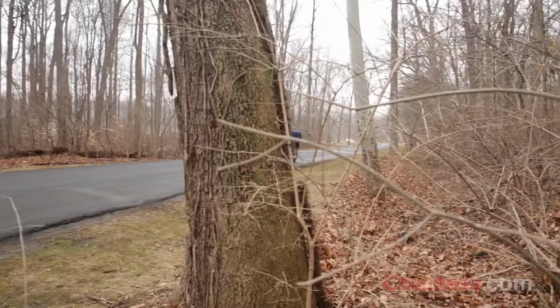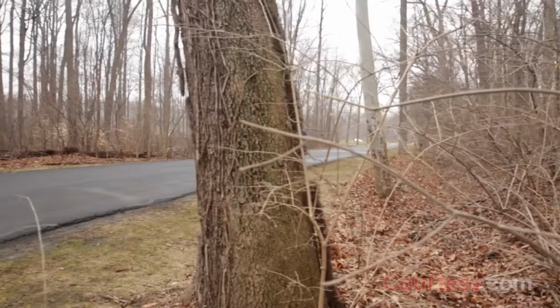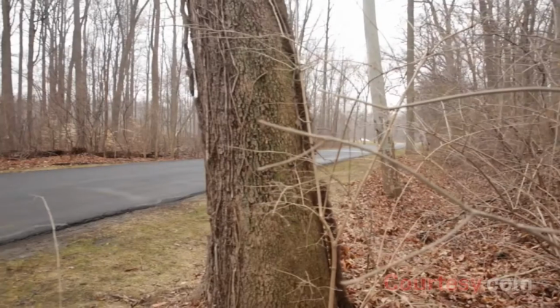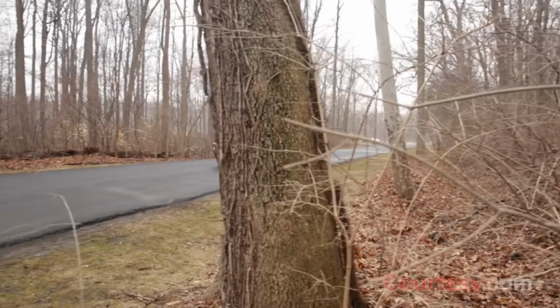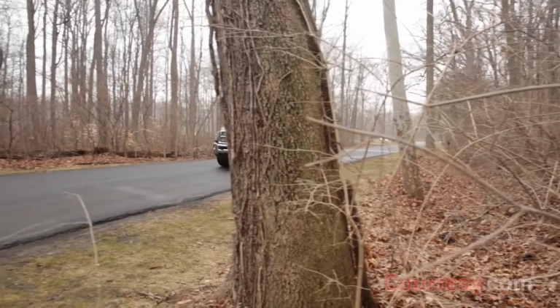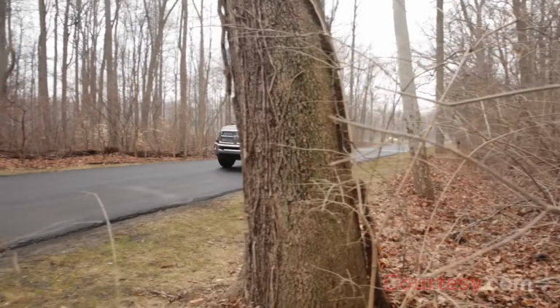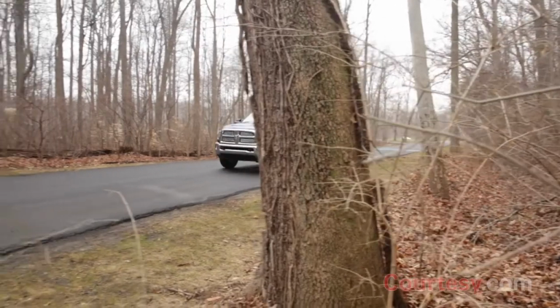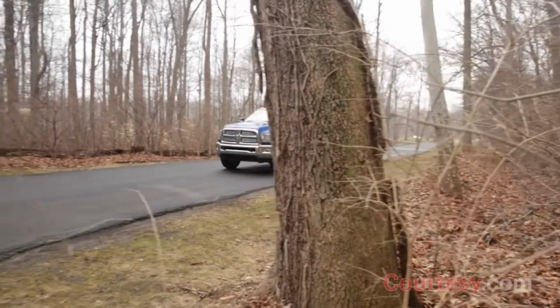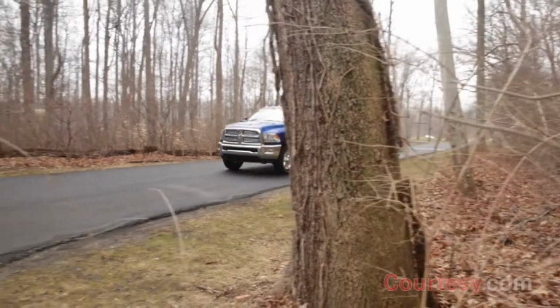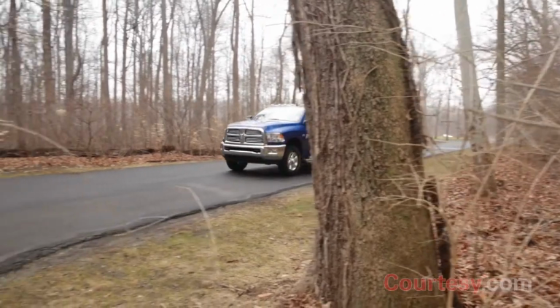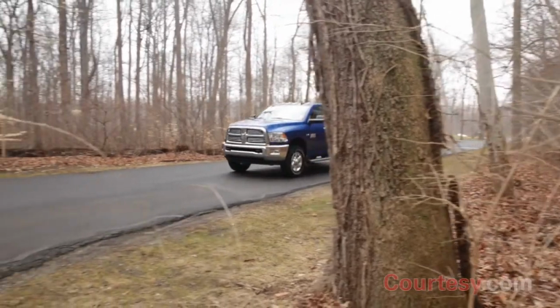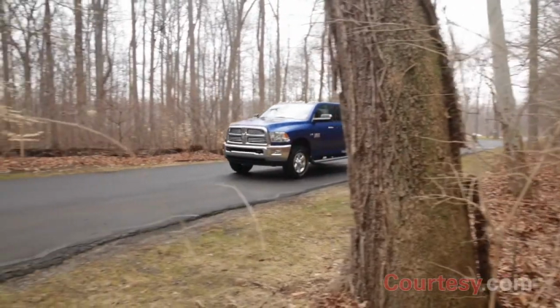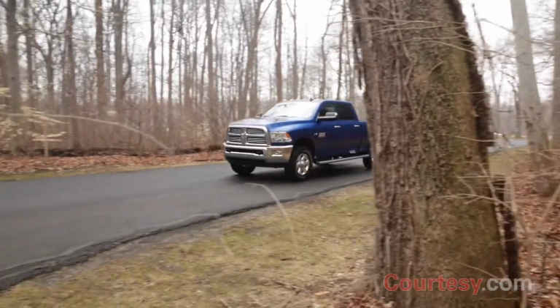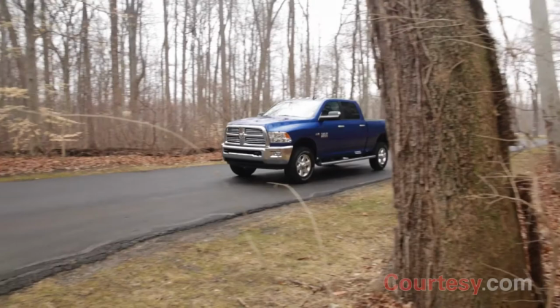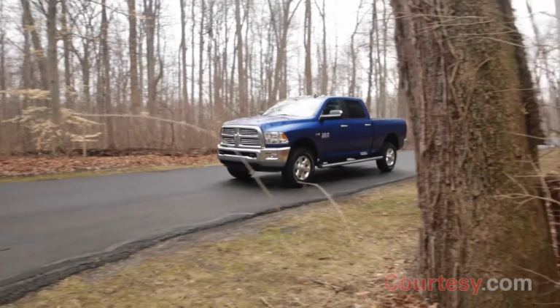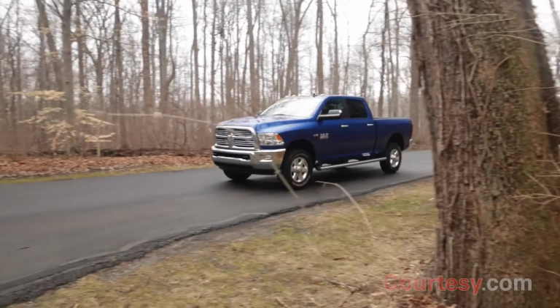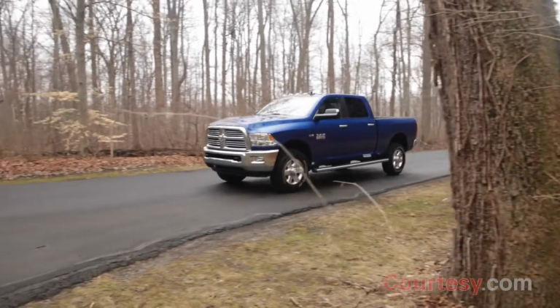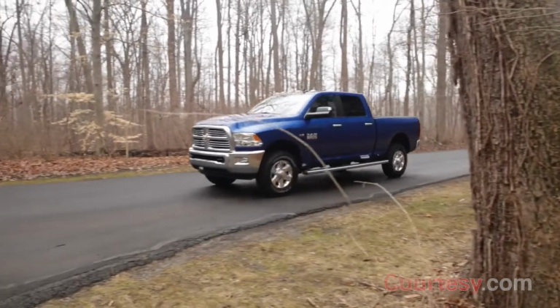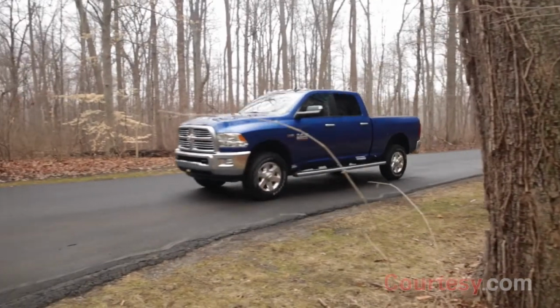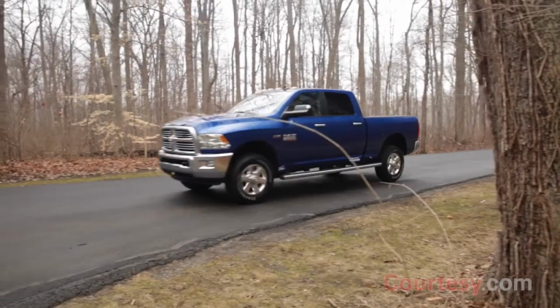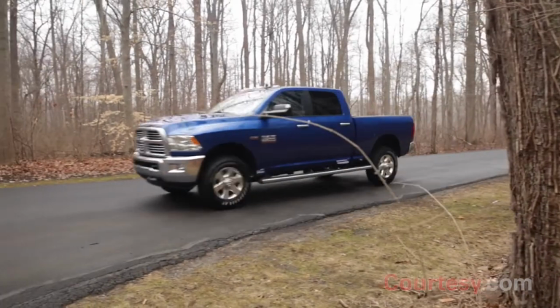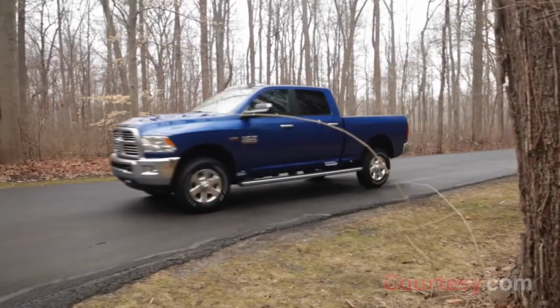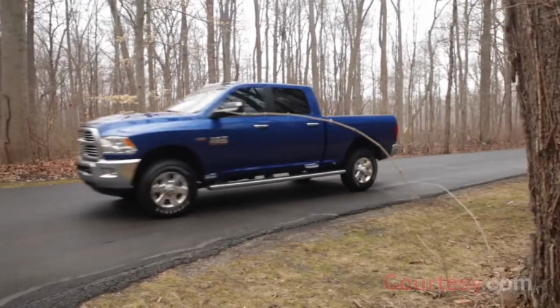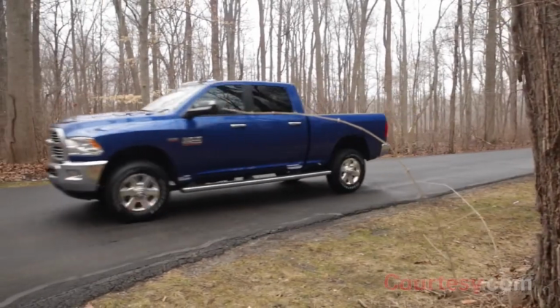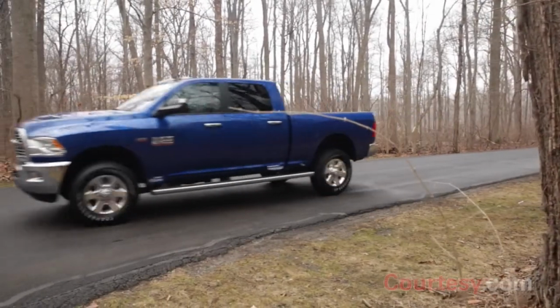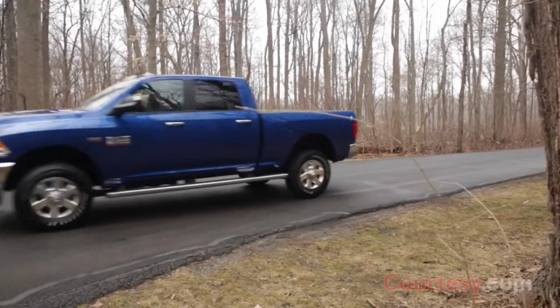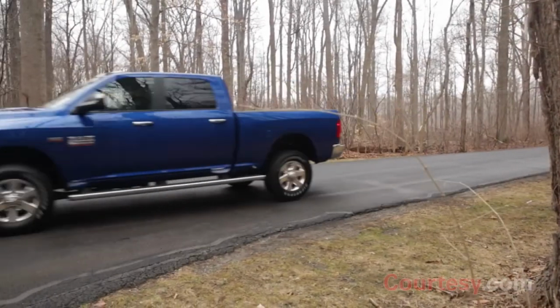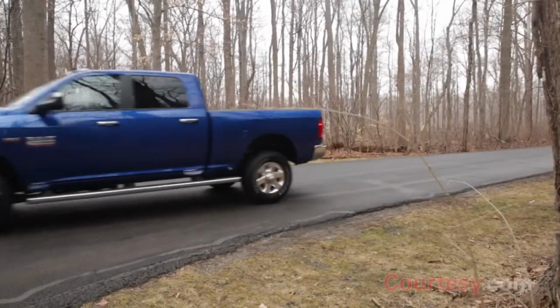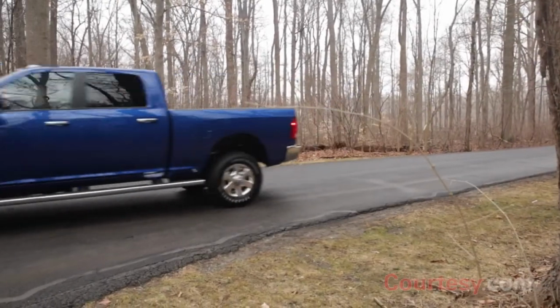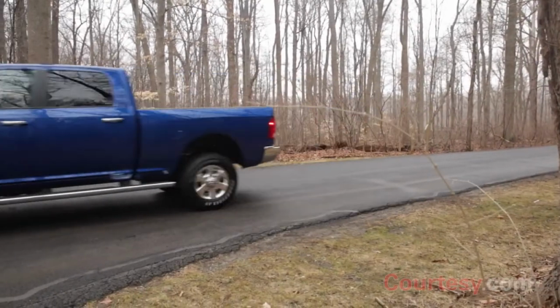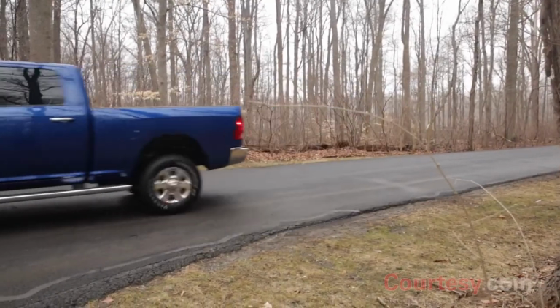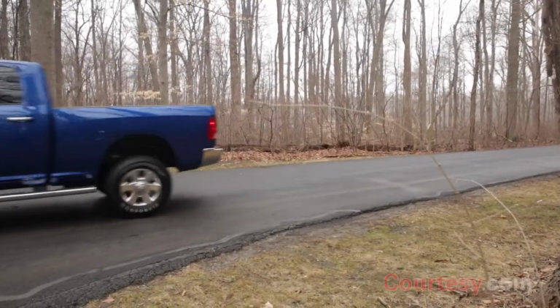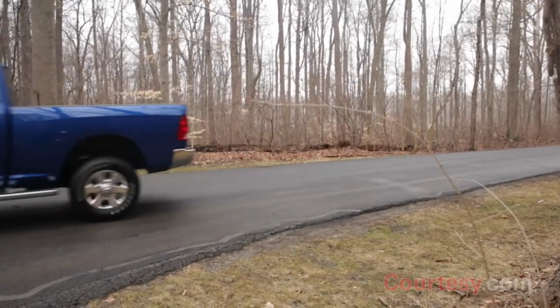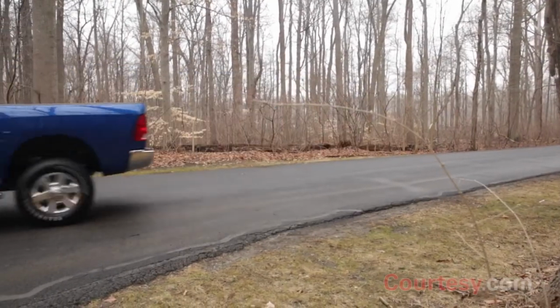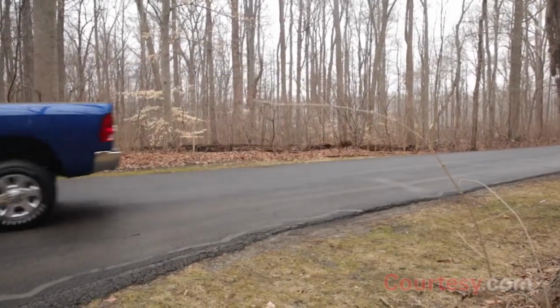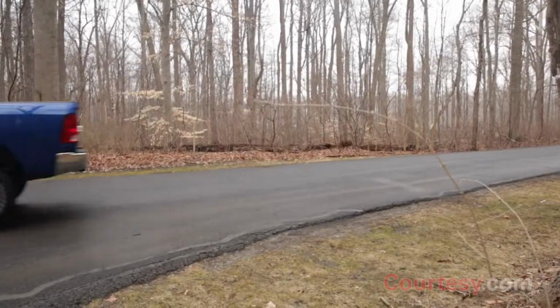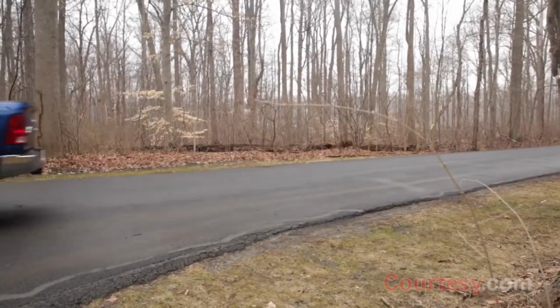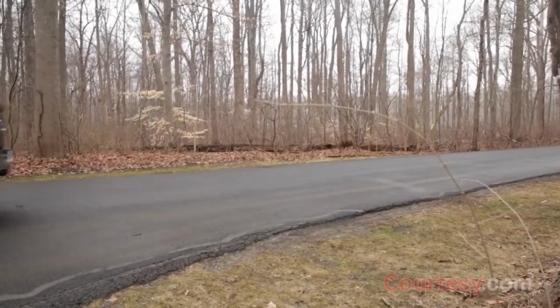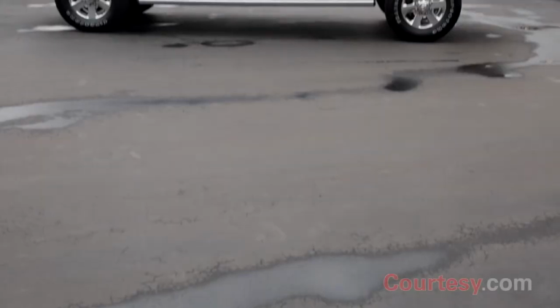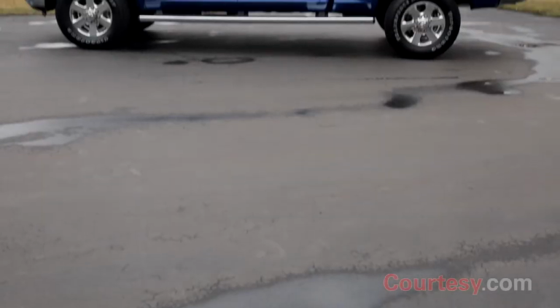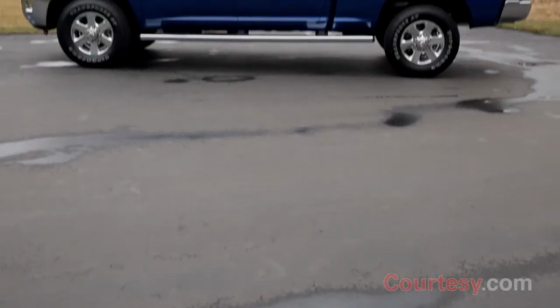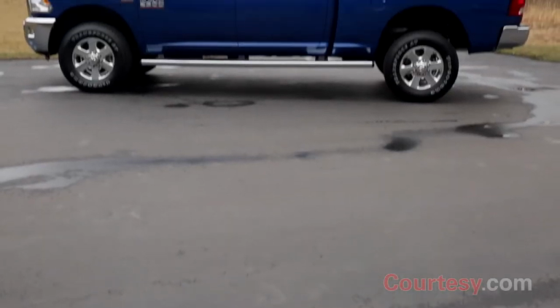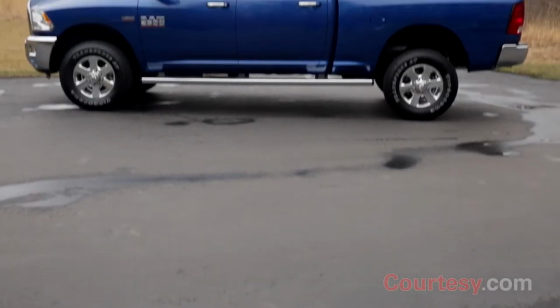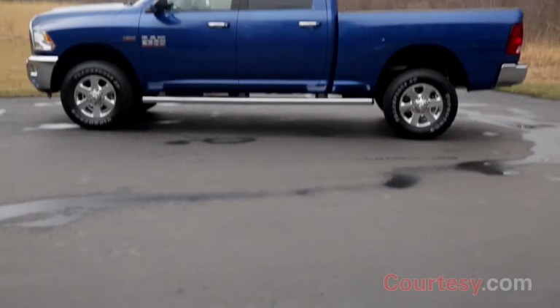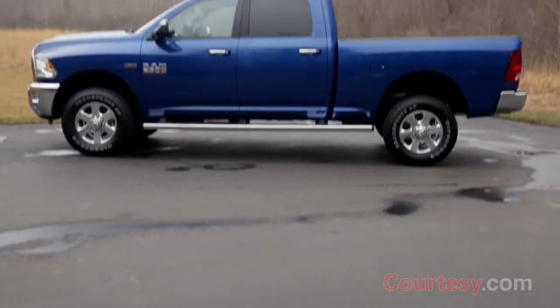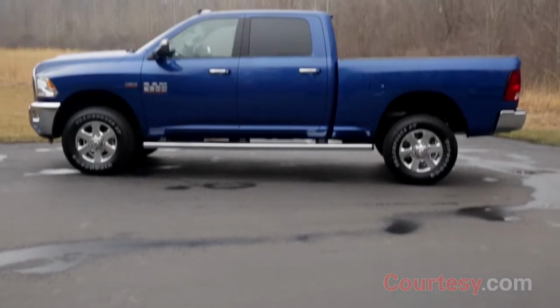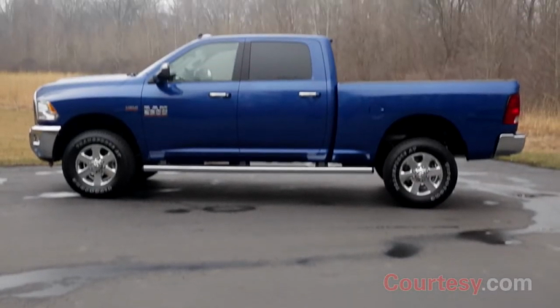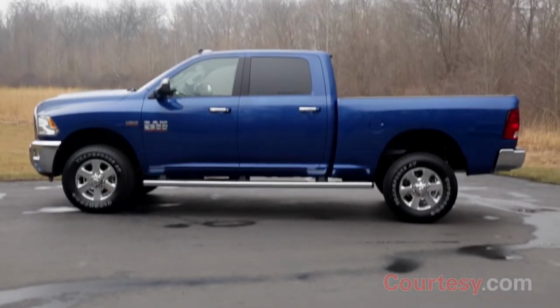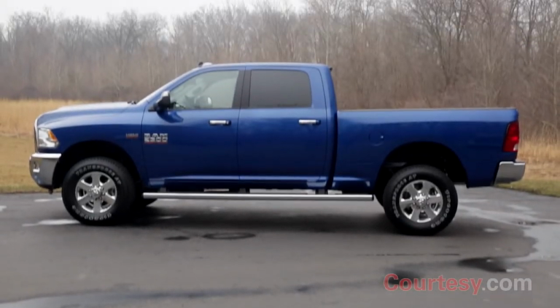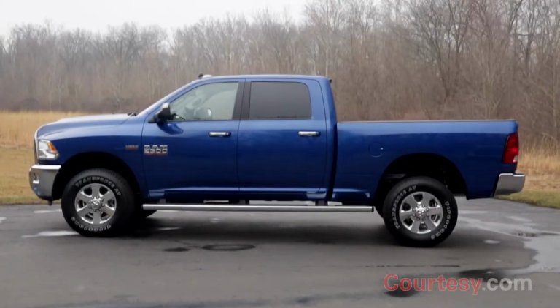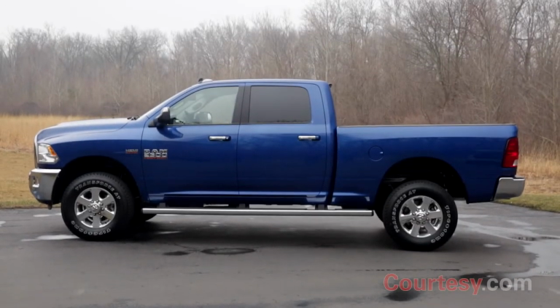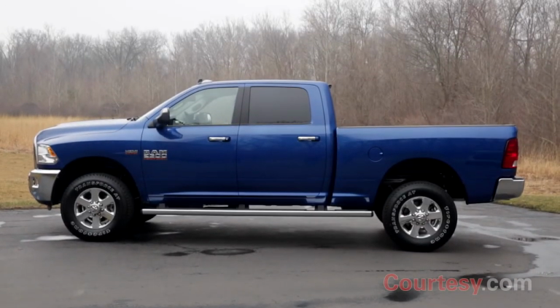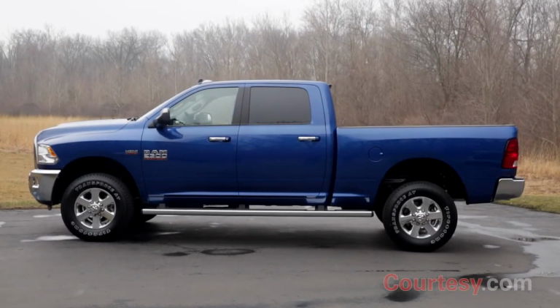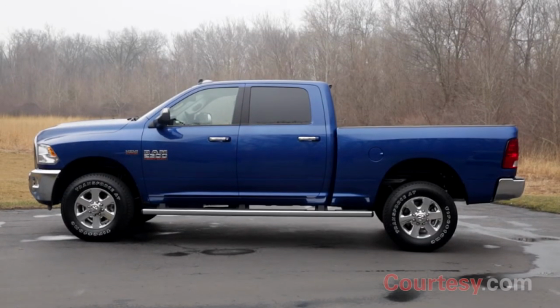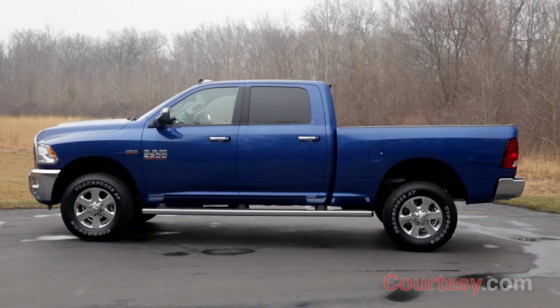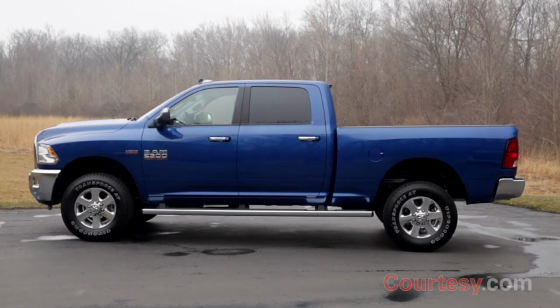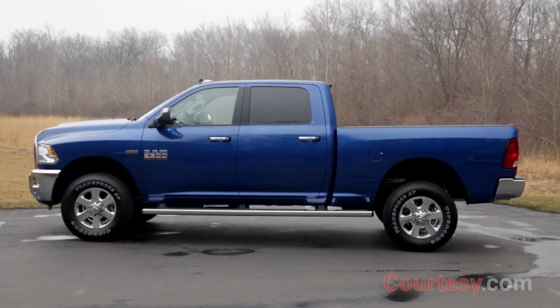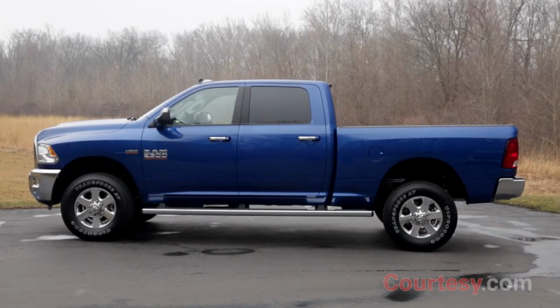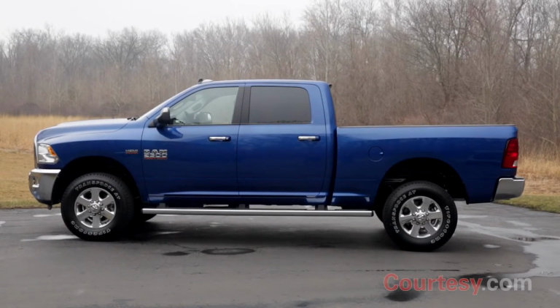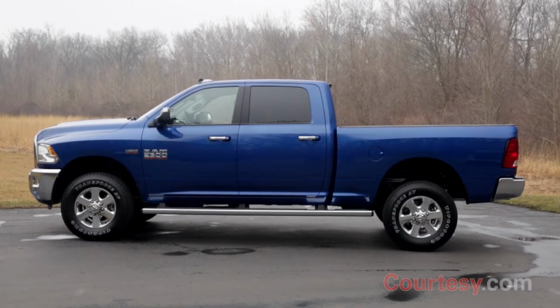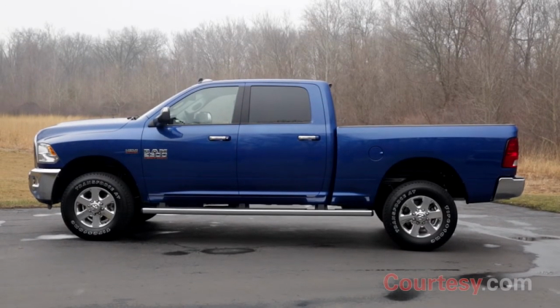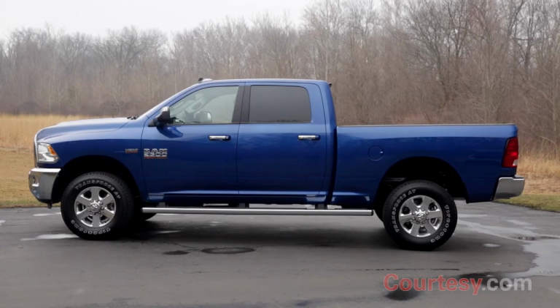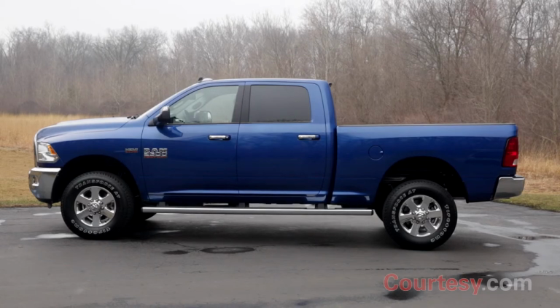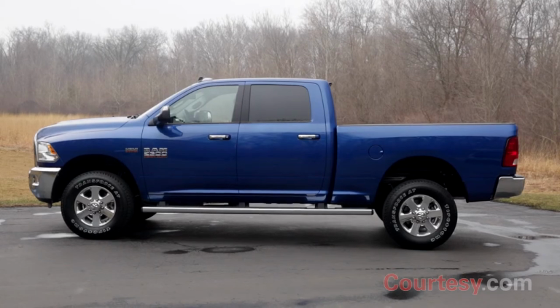A five-year, 100,000-mile powertrain limited warranty tops off this durable and dependable addition to the Ram family.